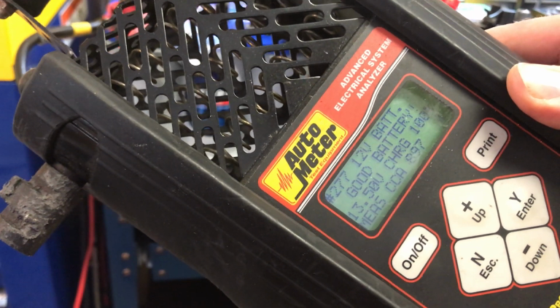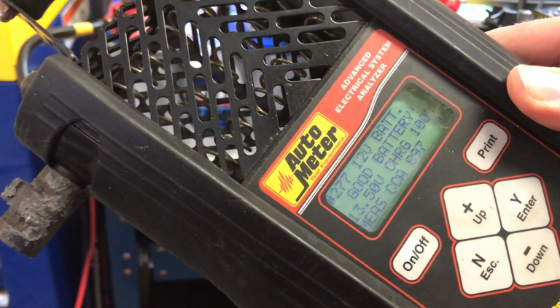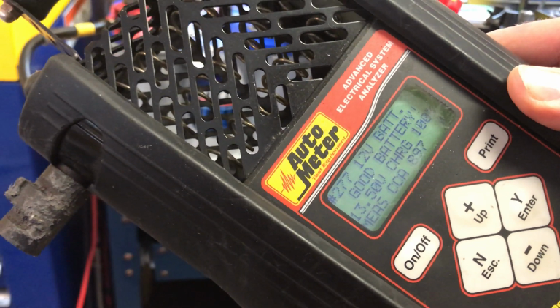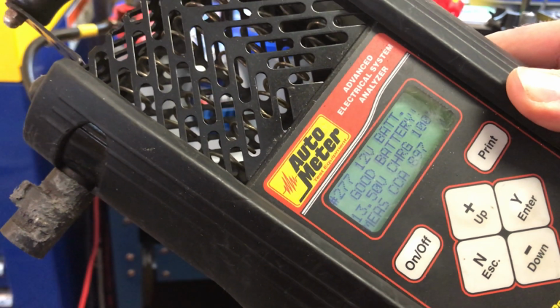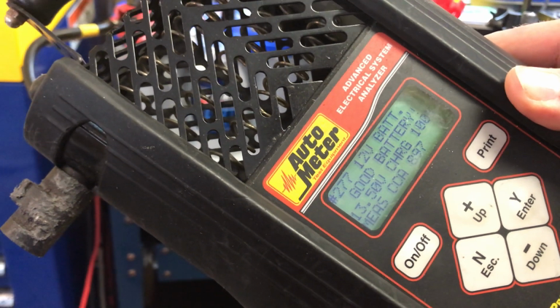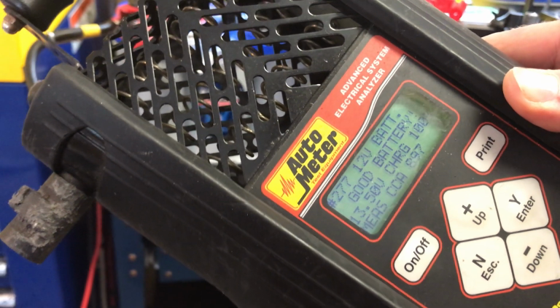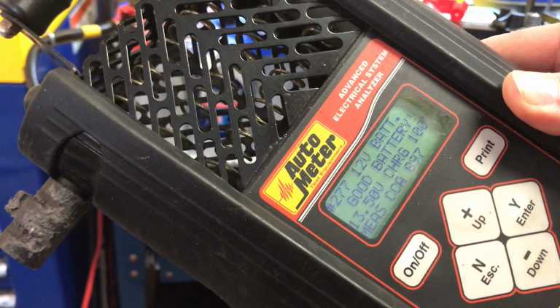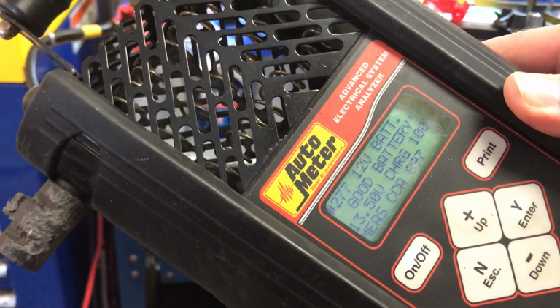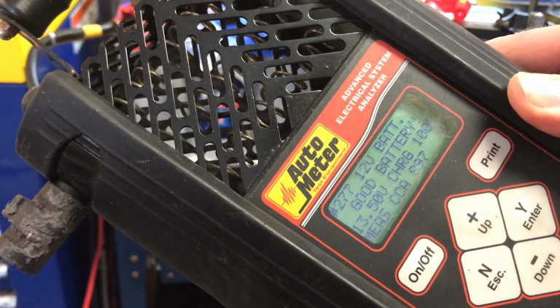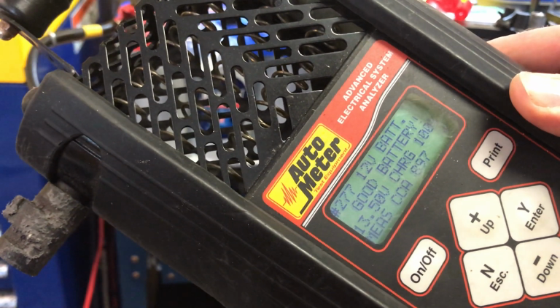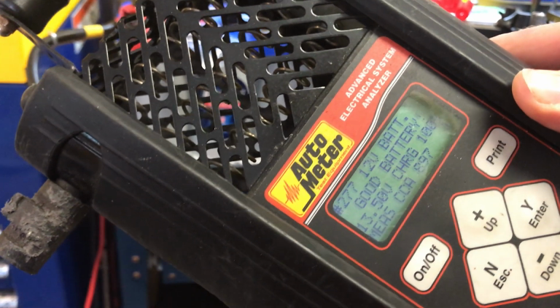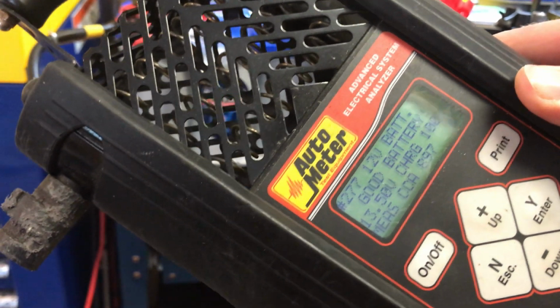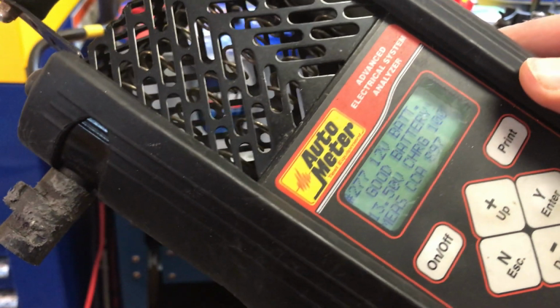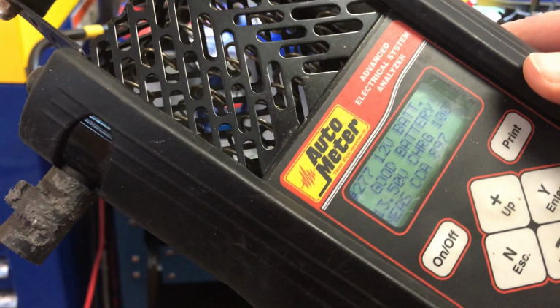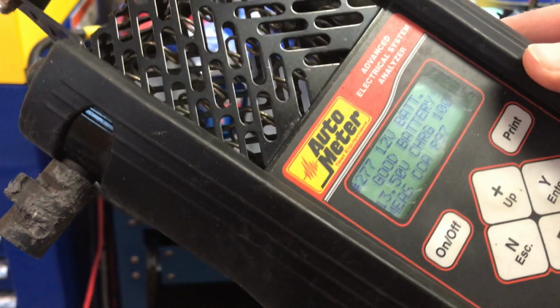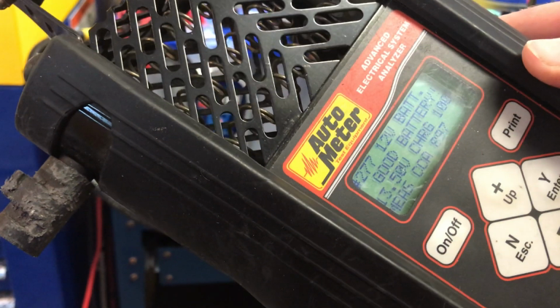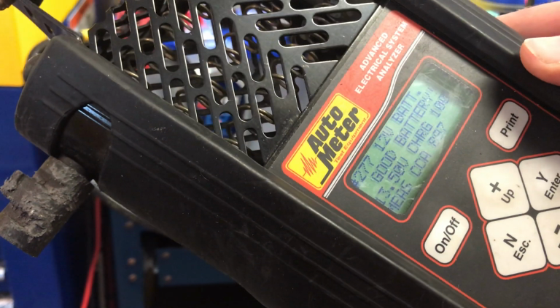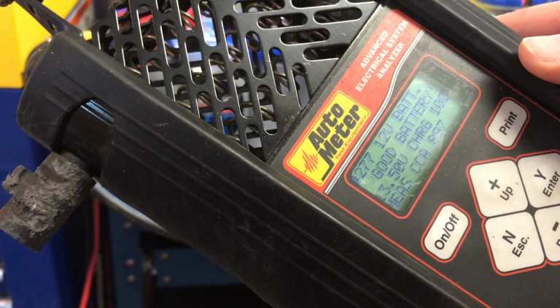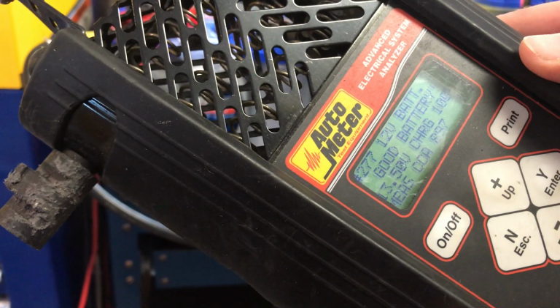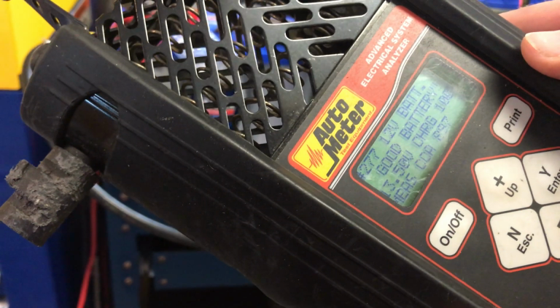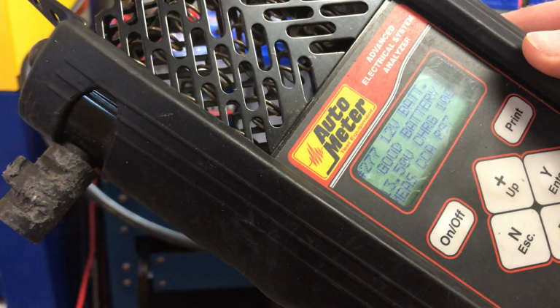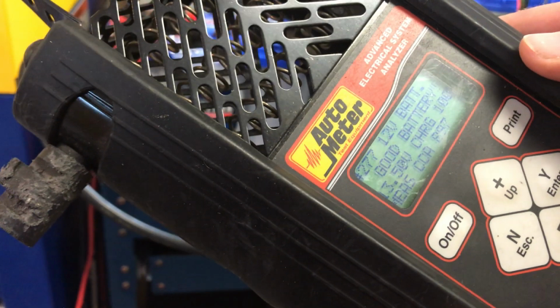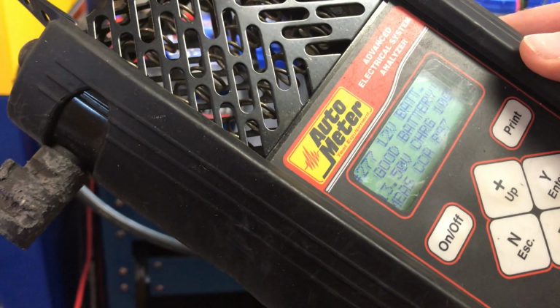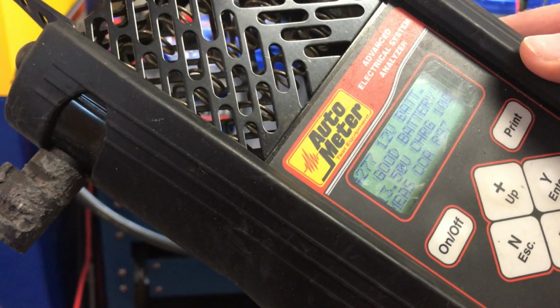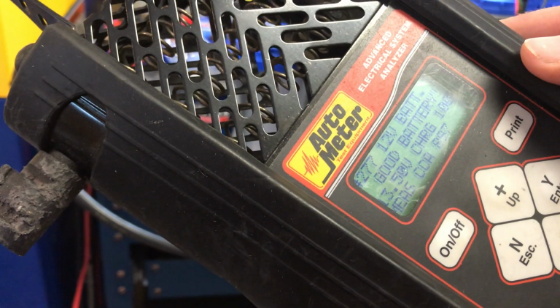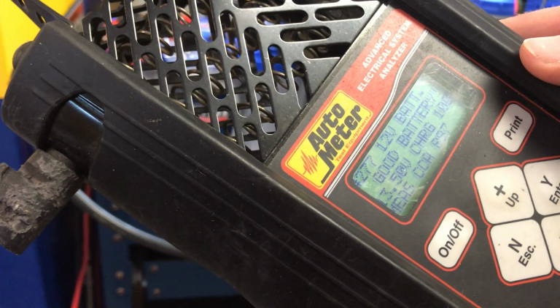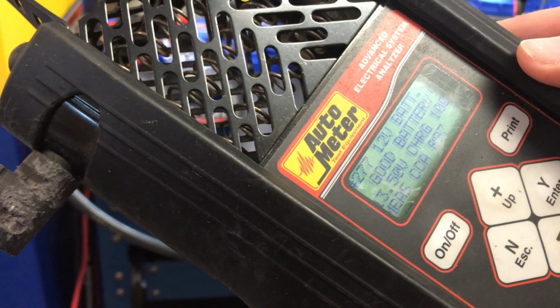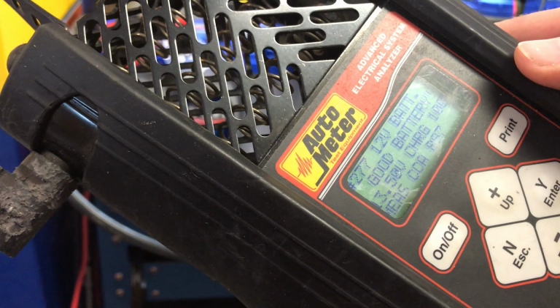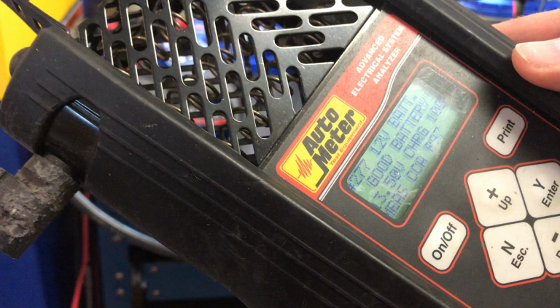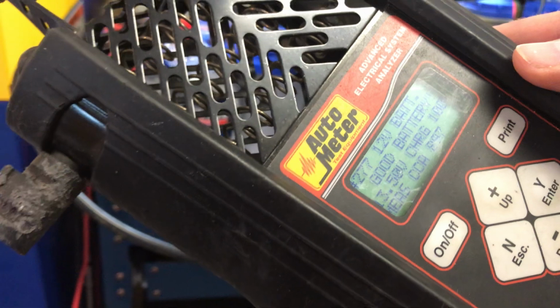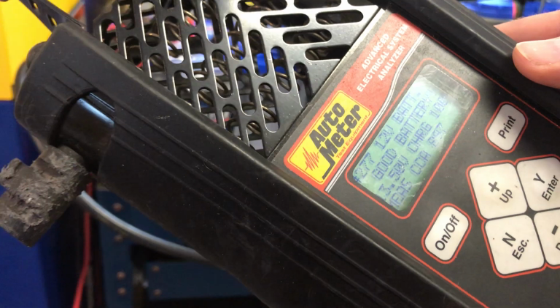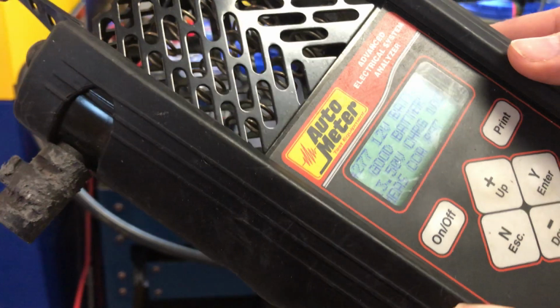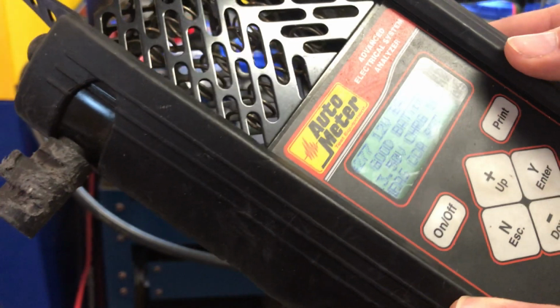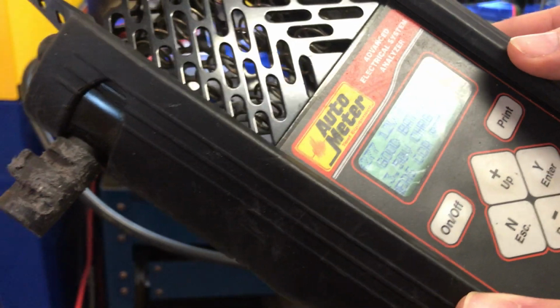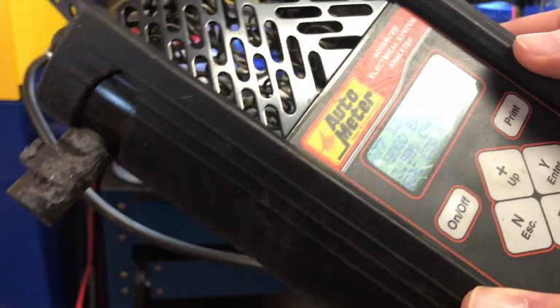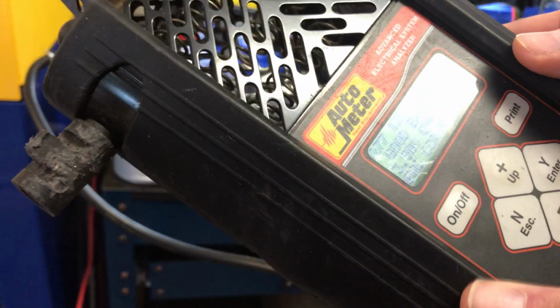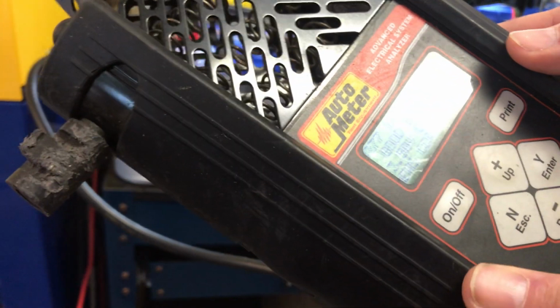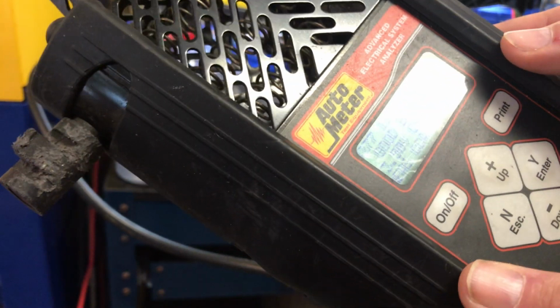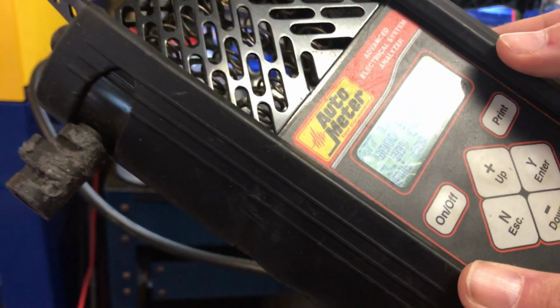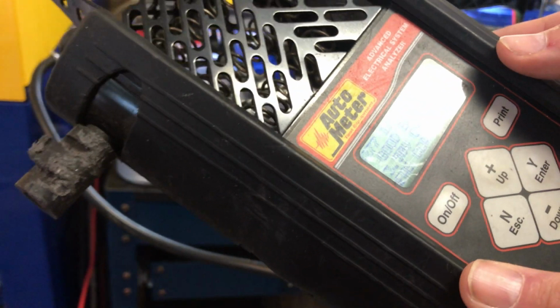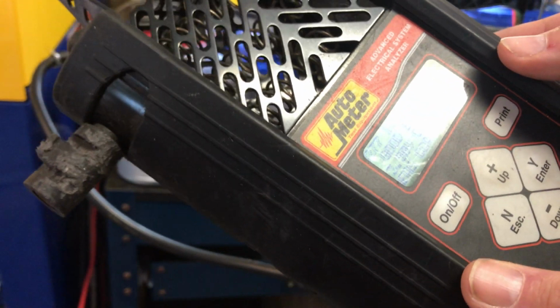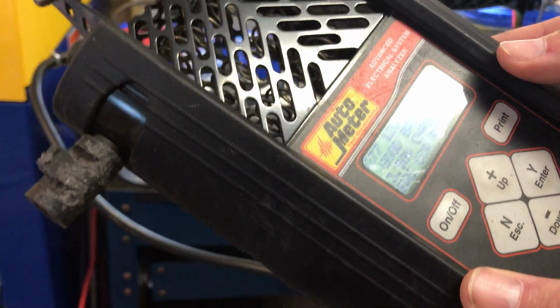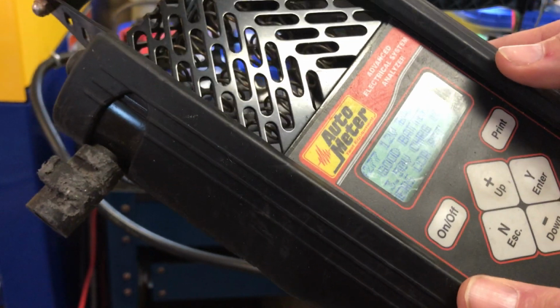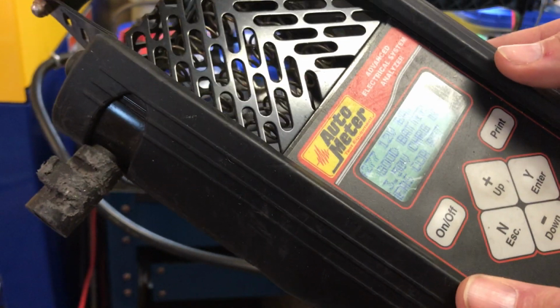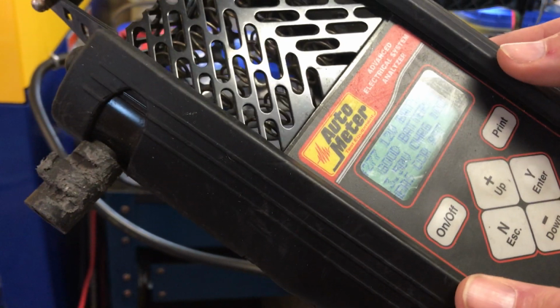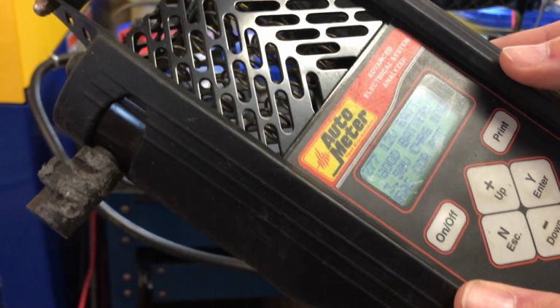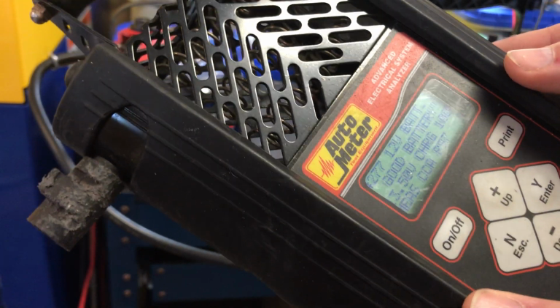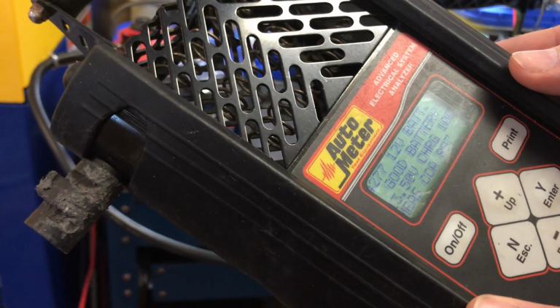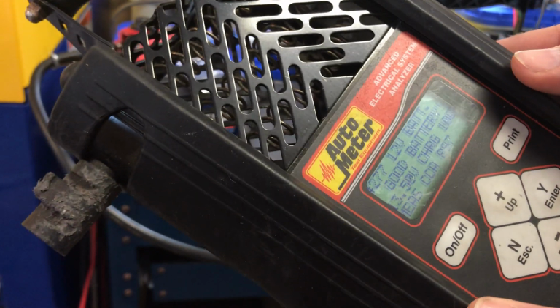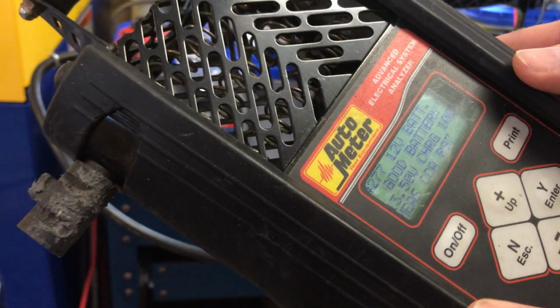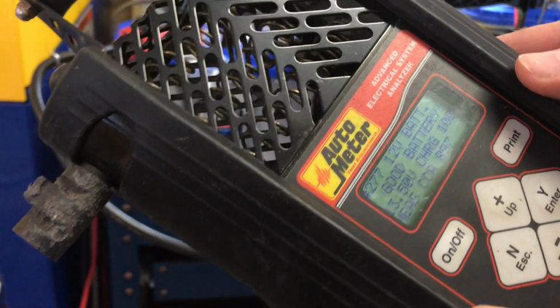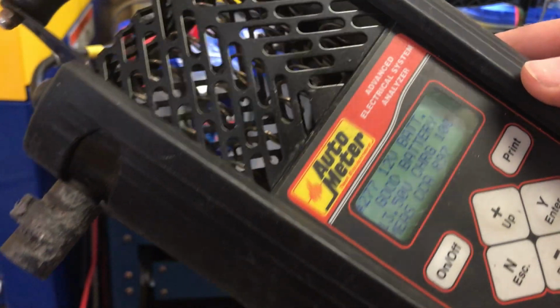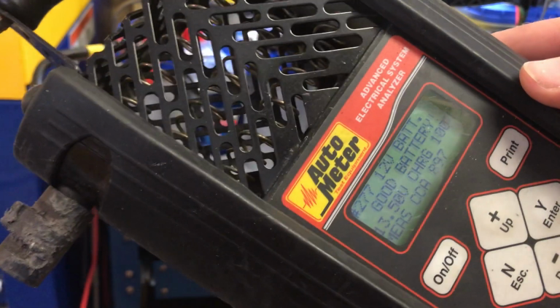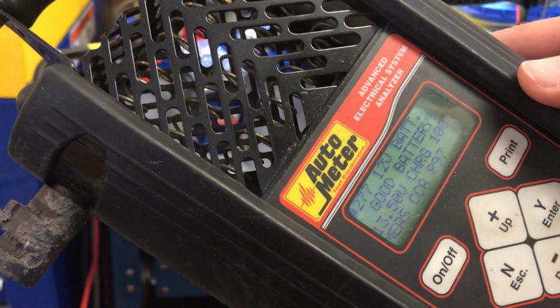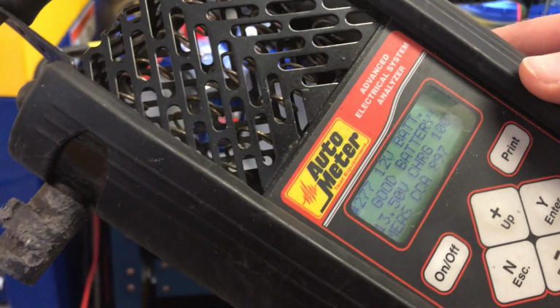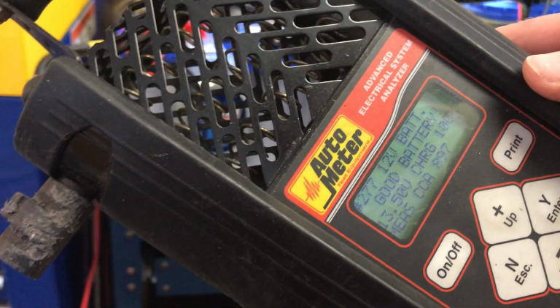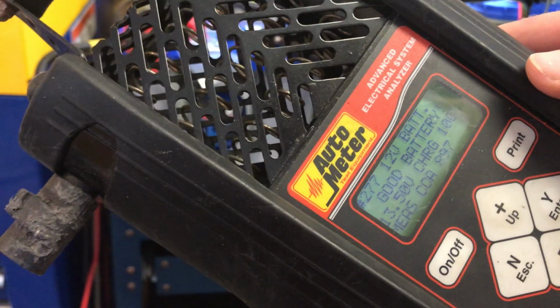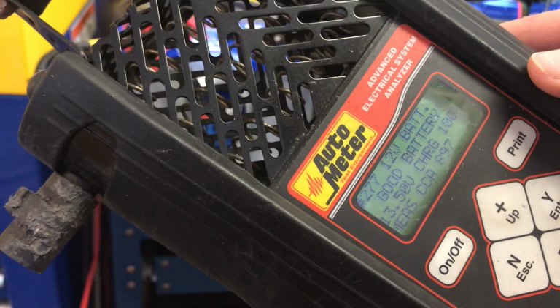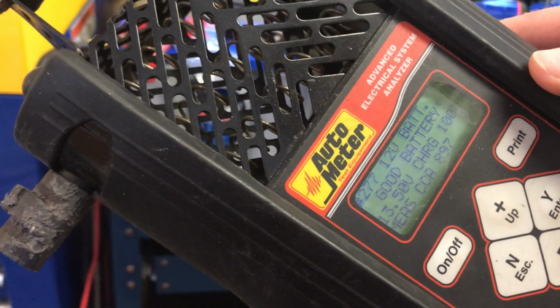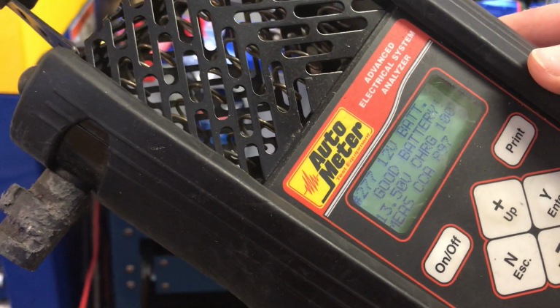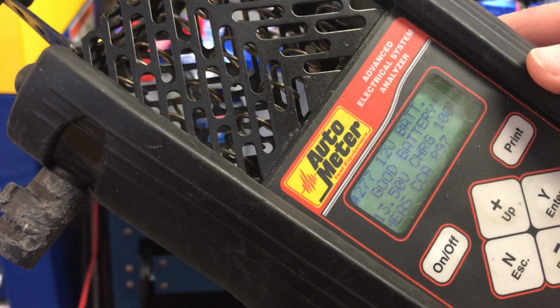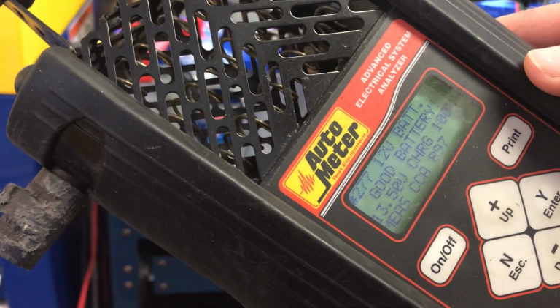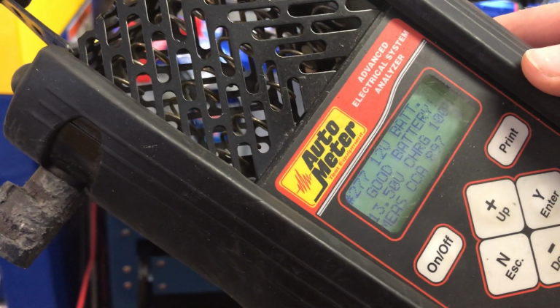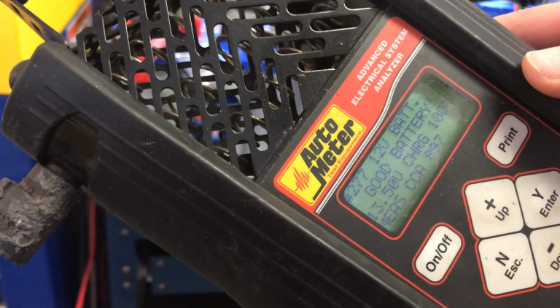So 897 cold cranking amps, even though it's rated at 750 — significantly above what it's rated at.